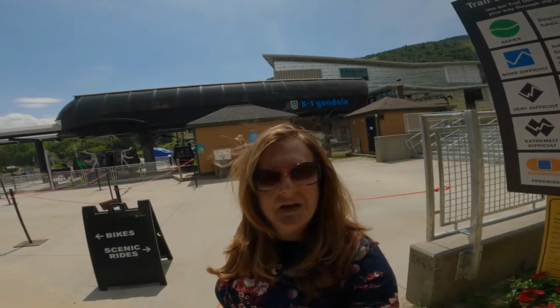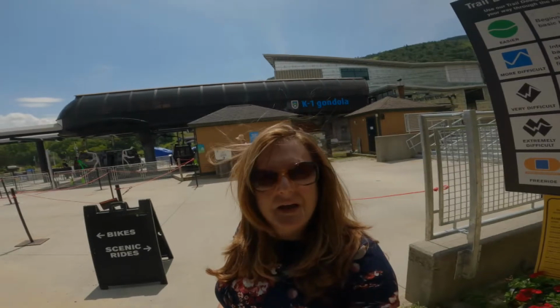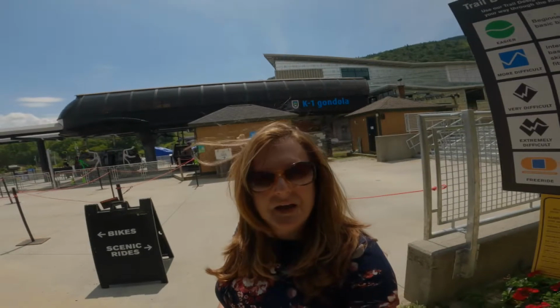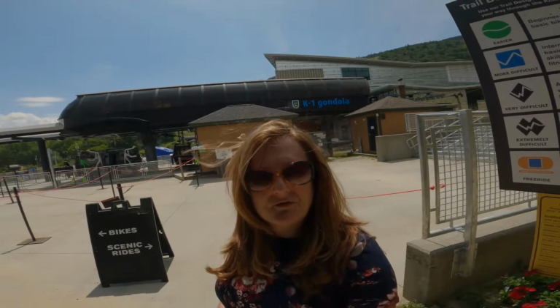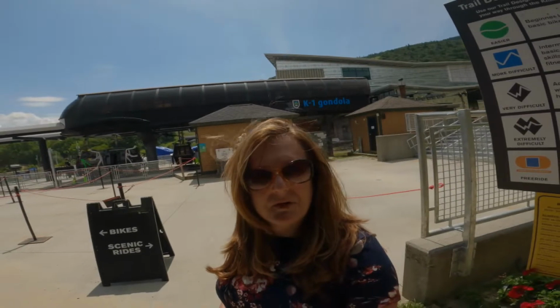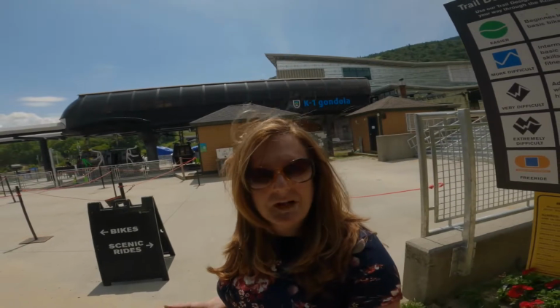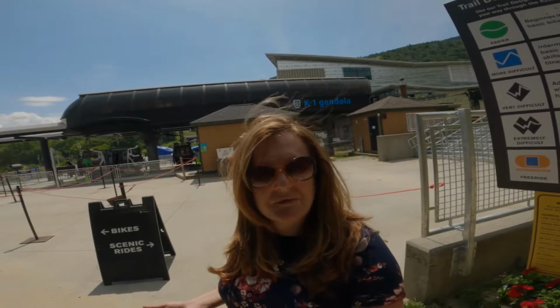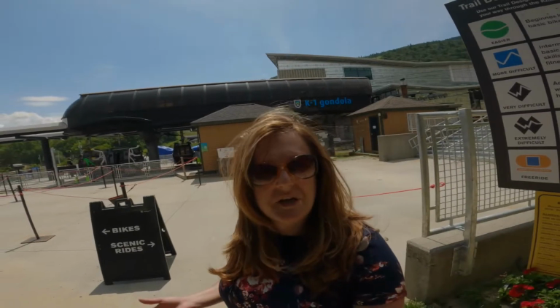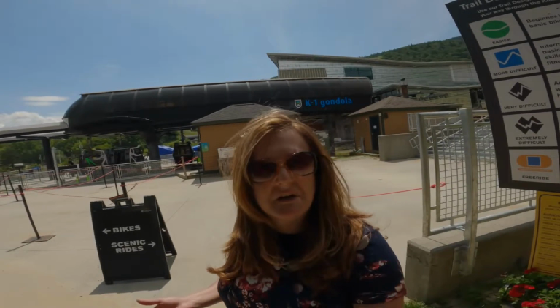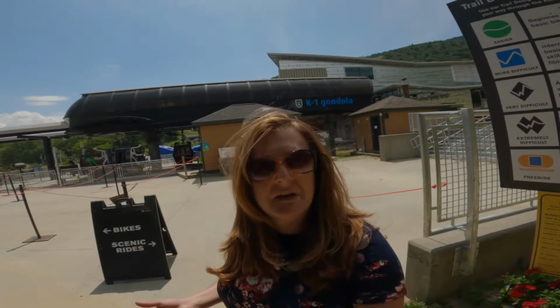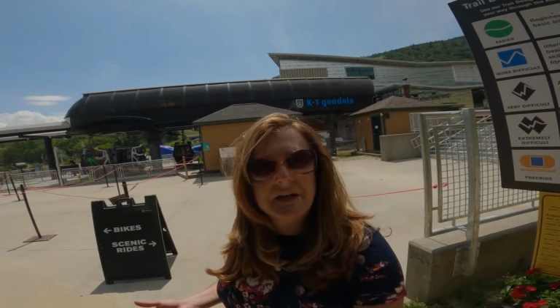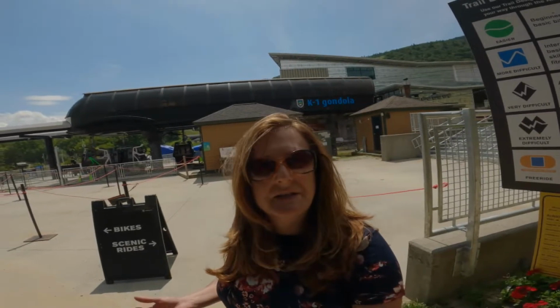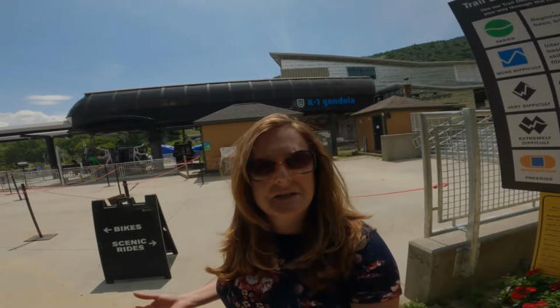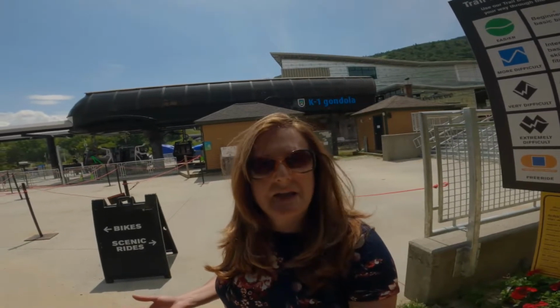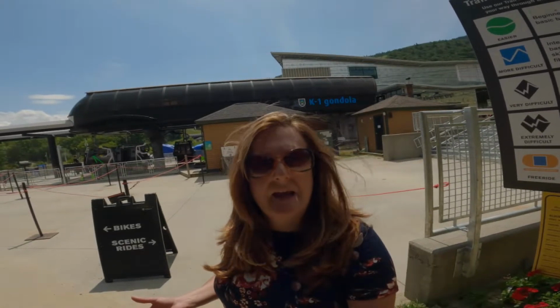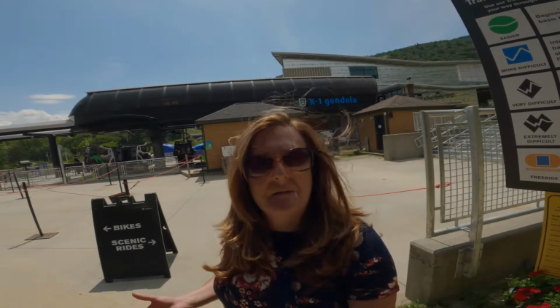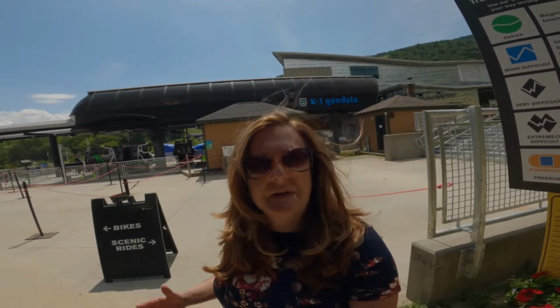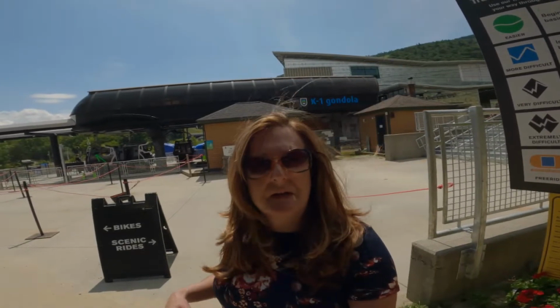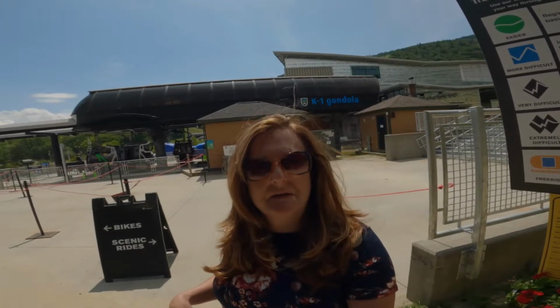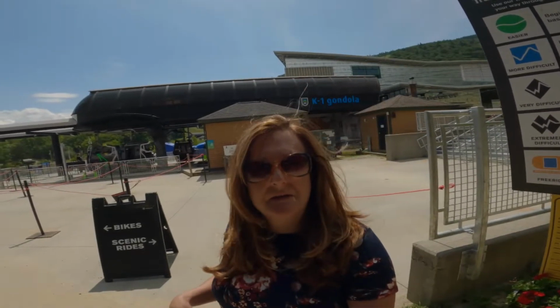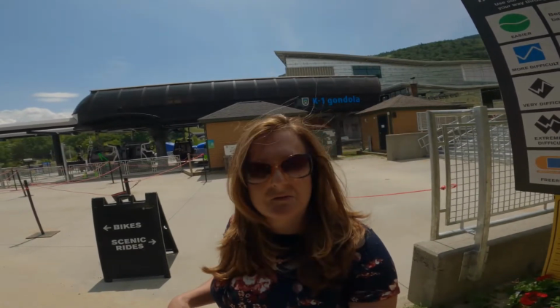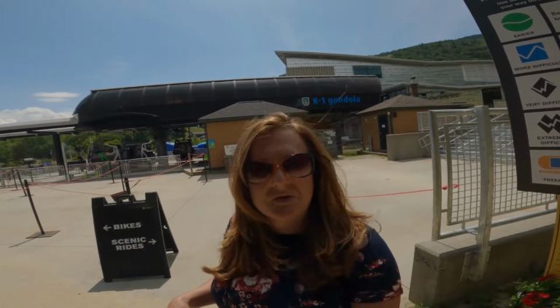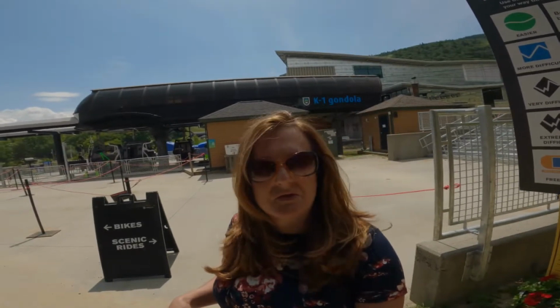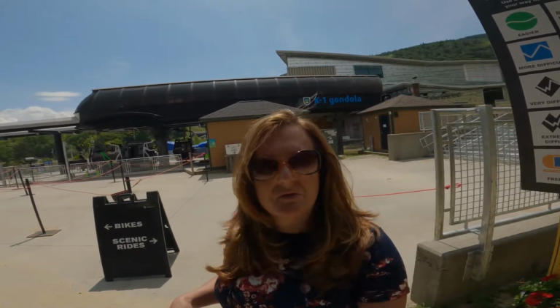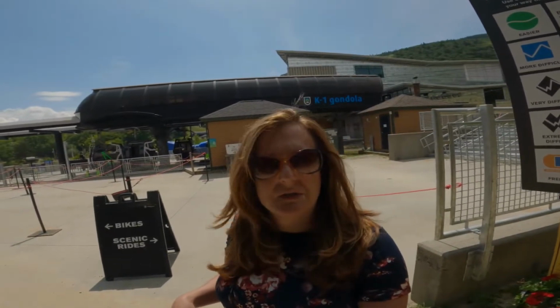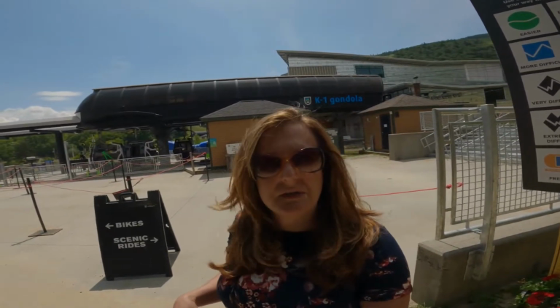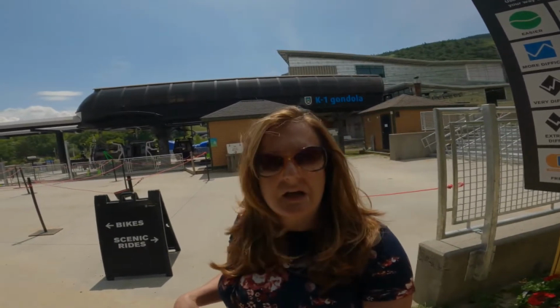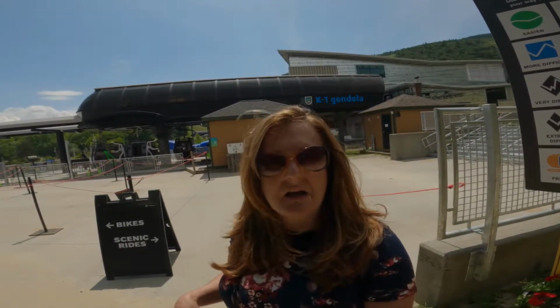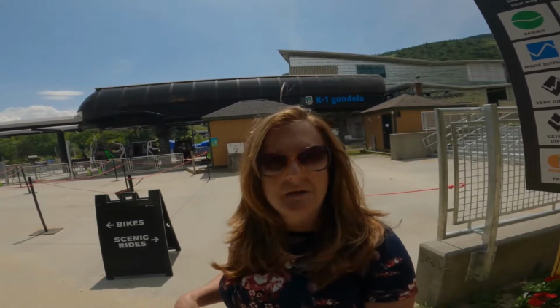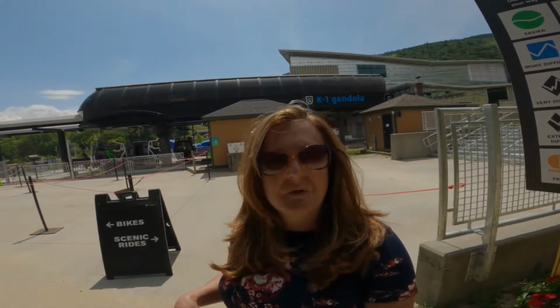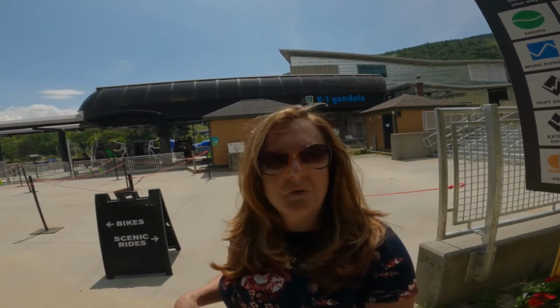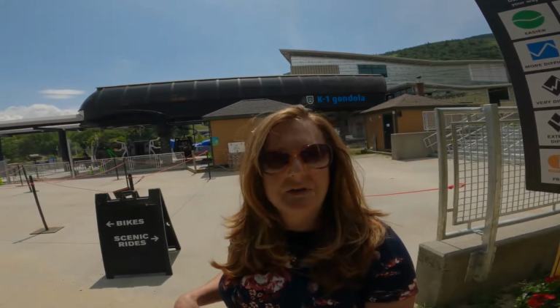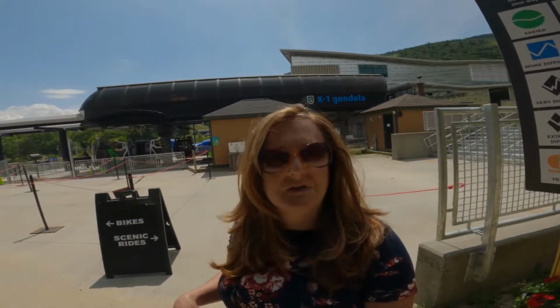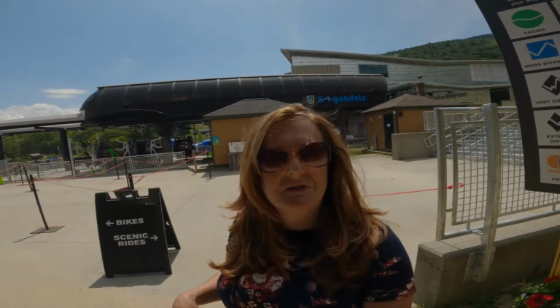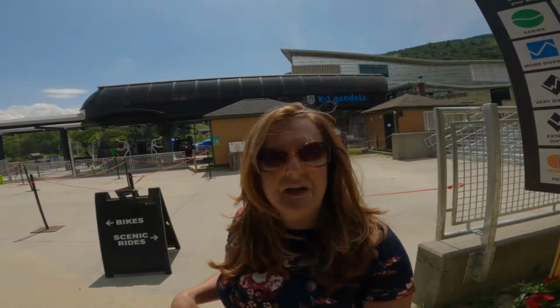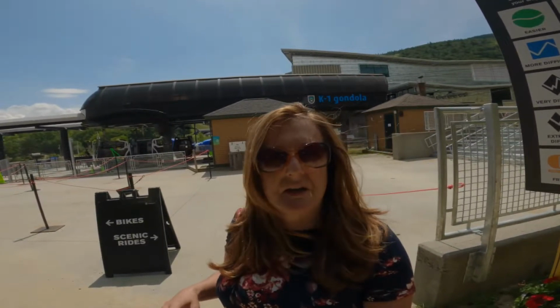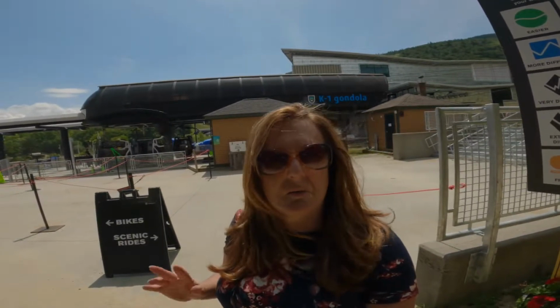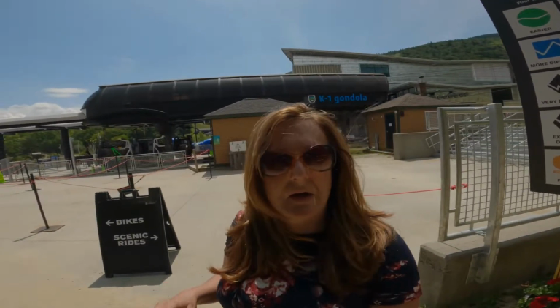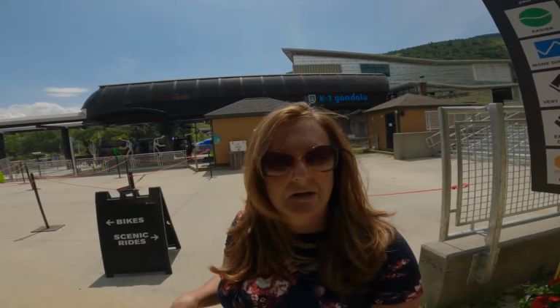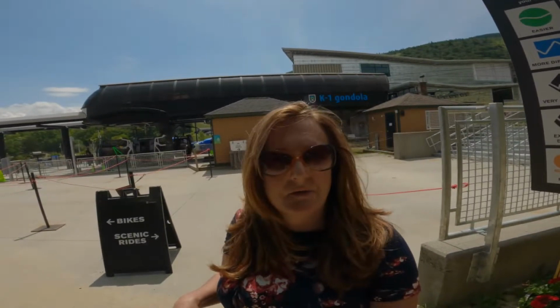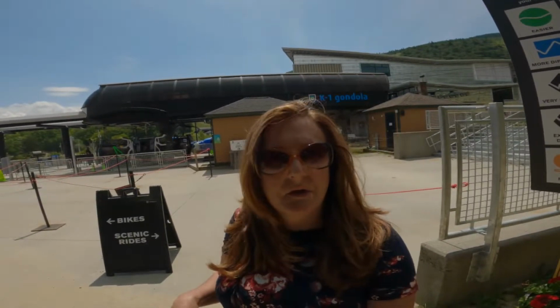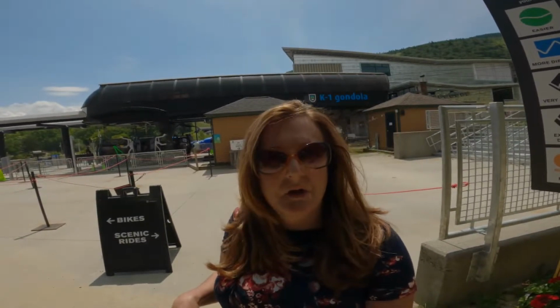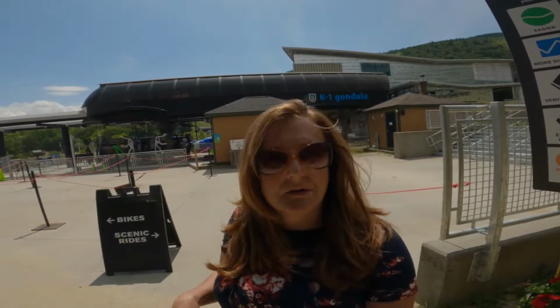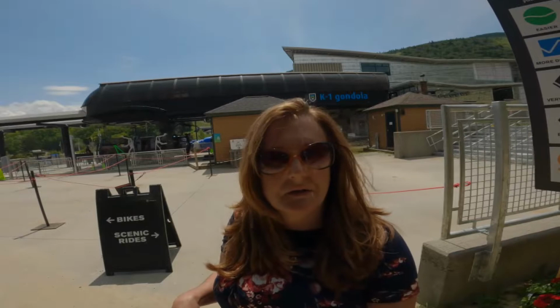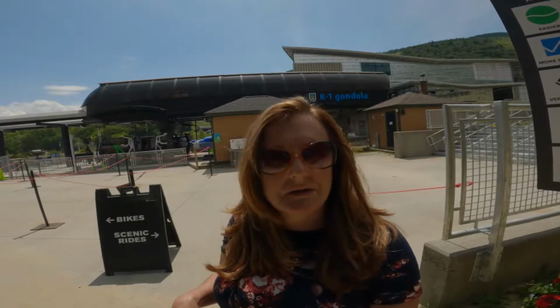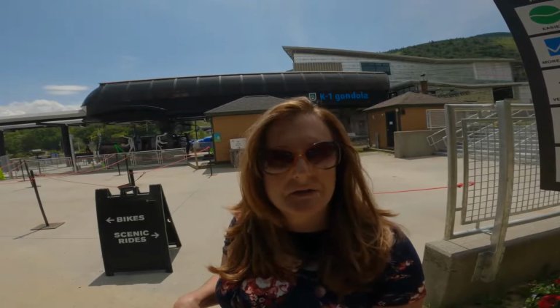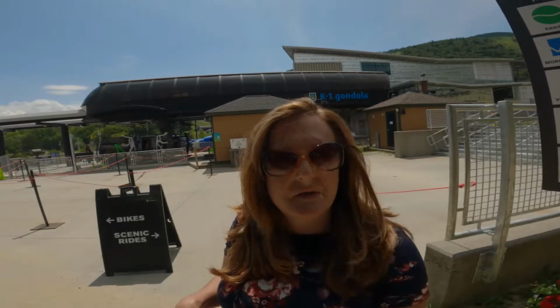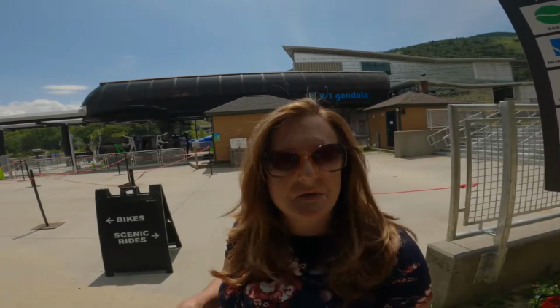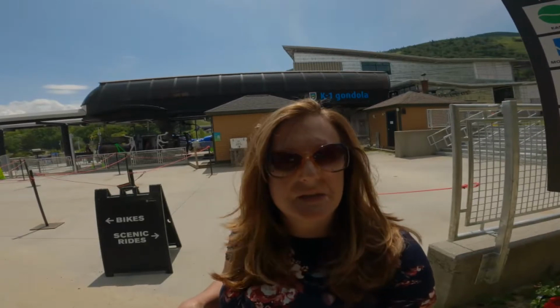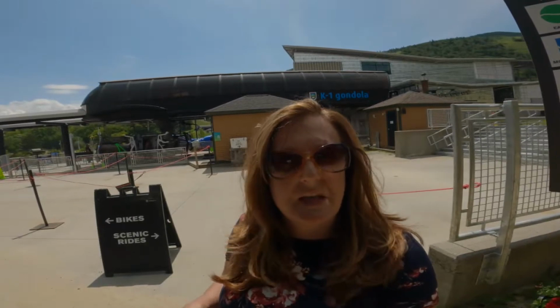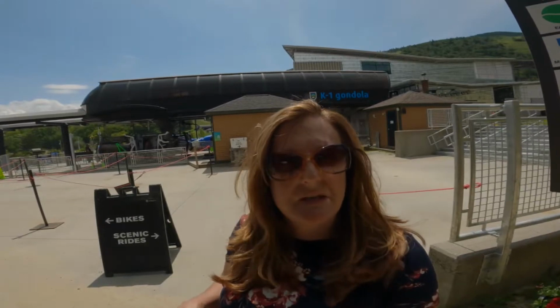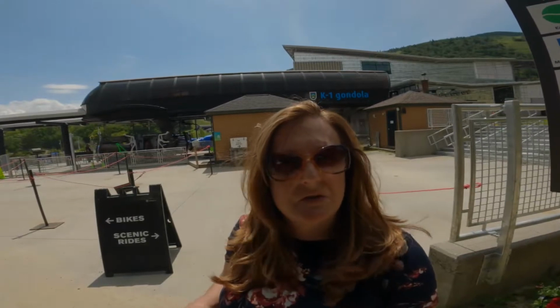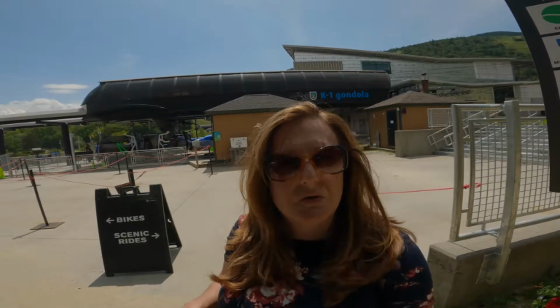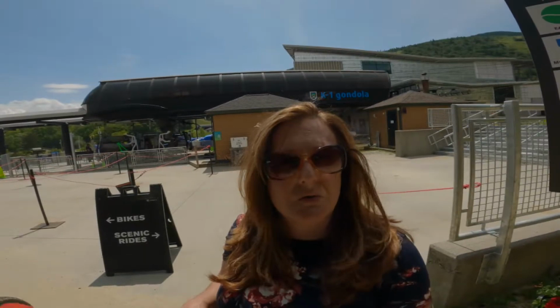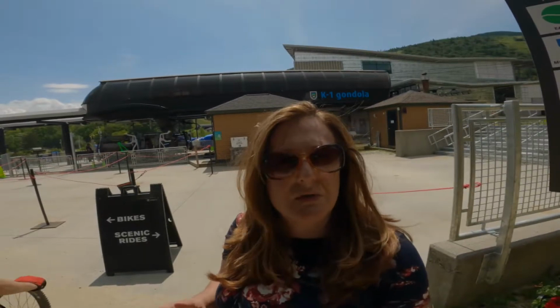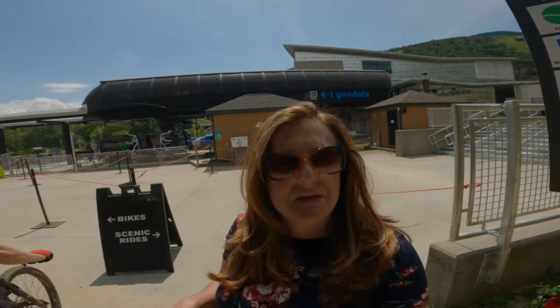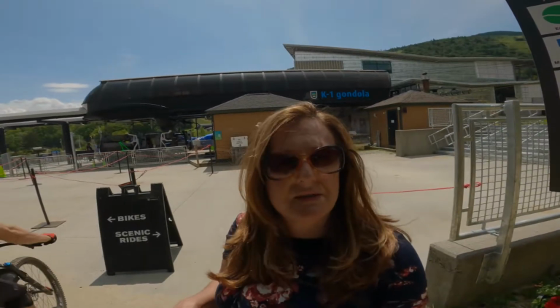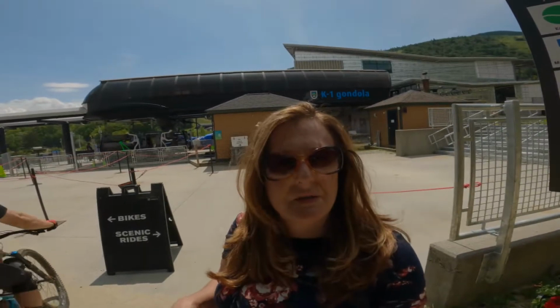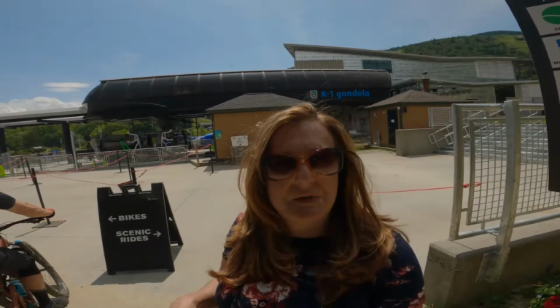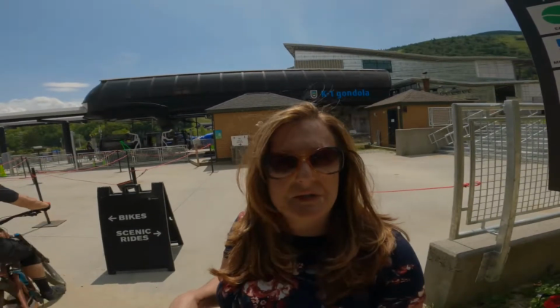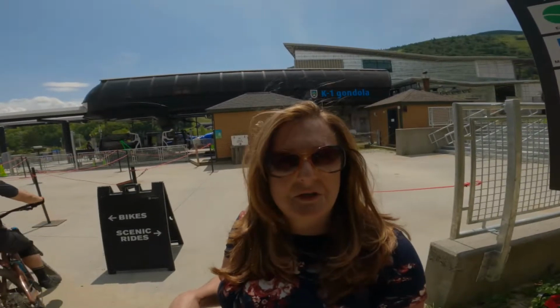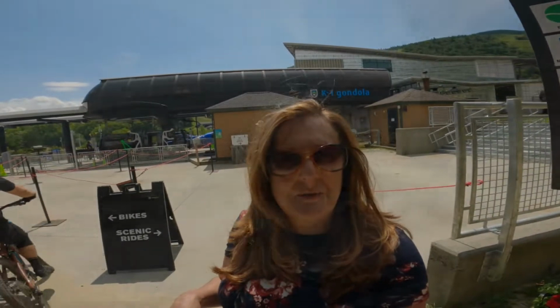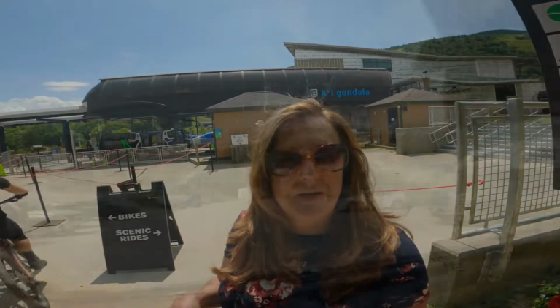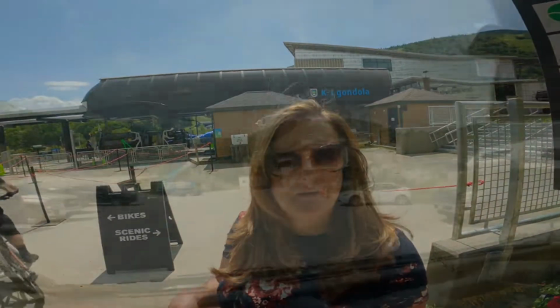Hey everyone, I'm Jeri. Today I'm at Killington Resort and I'm going to take a ride on the gondola, so stay tuned and see what it's all about.